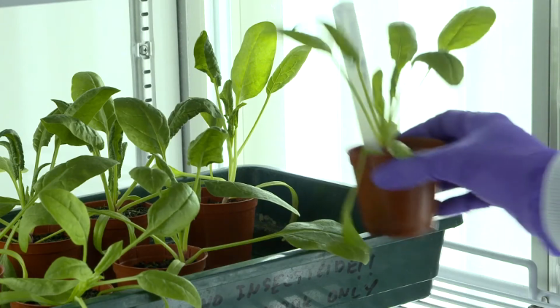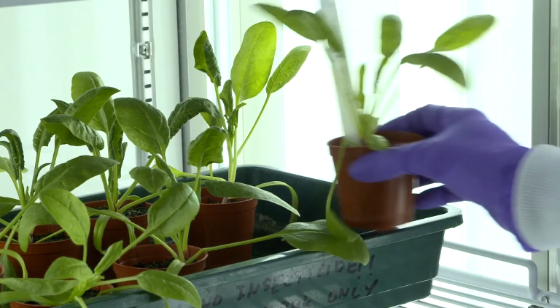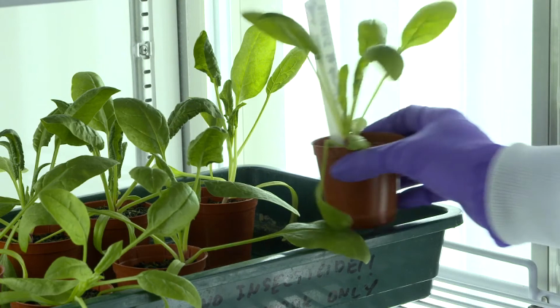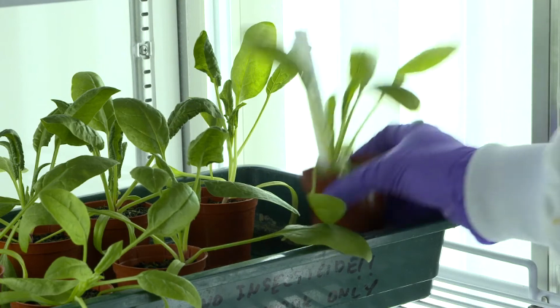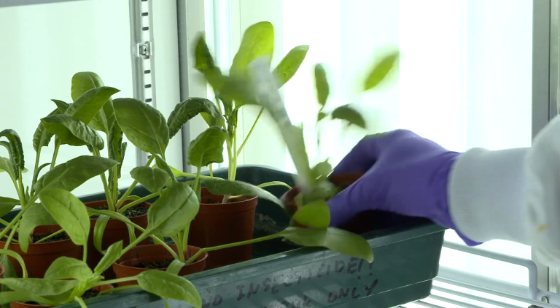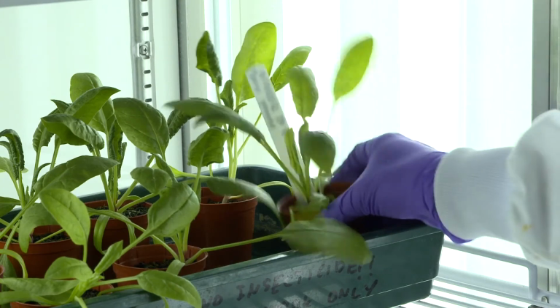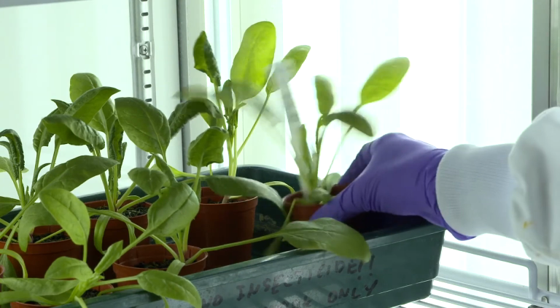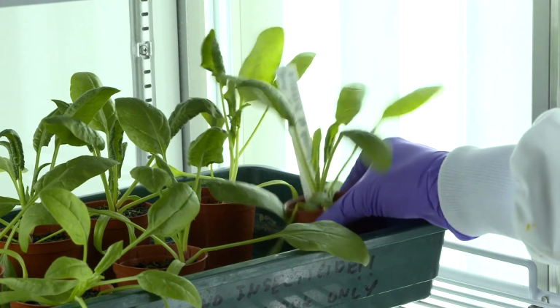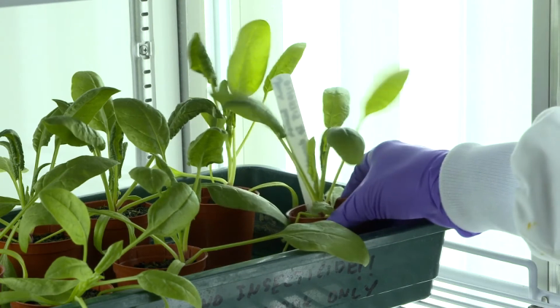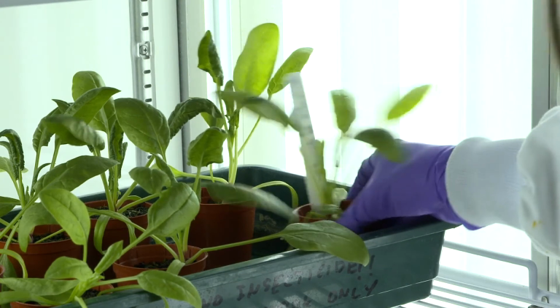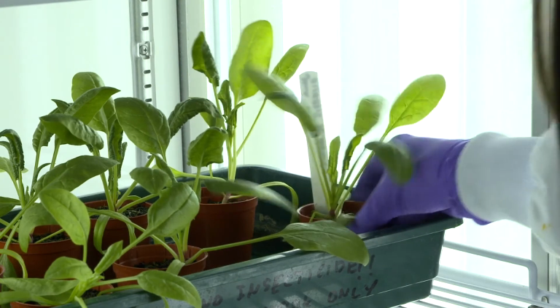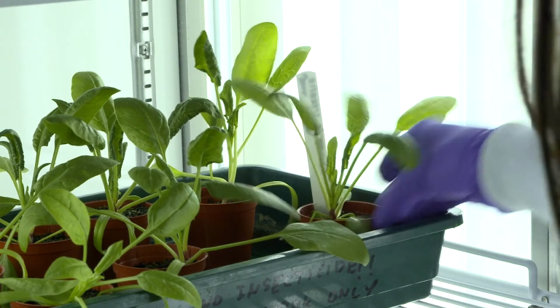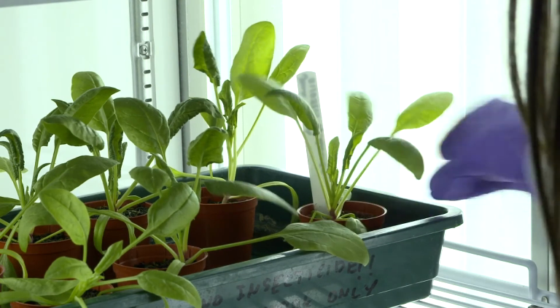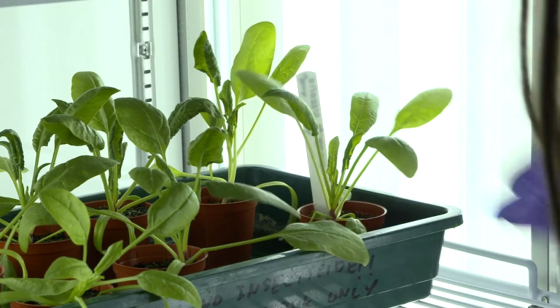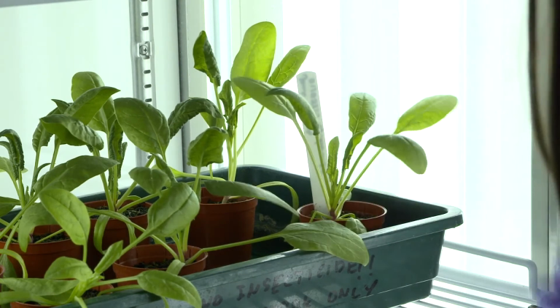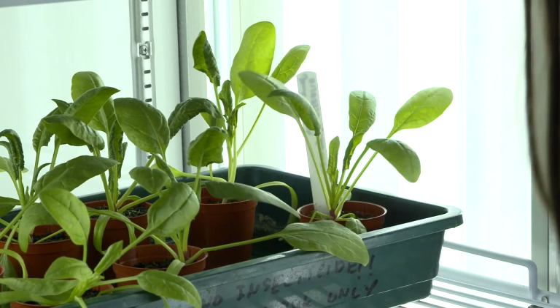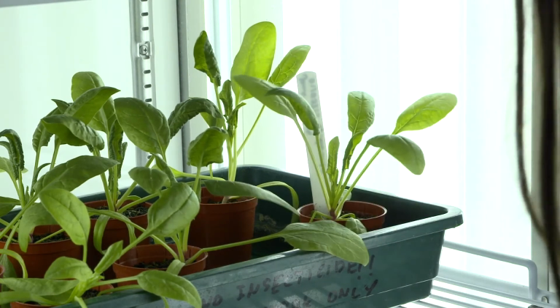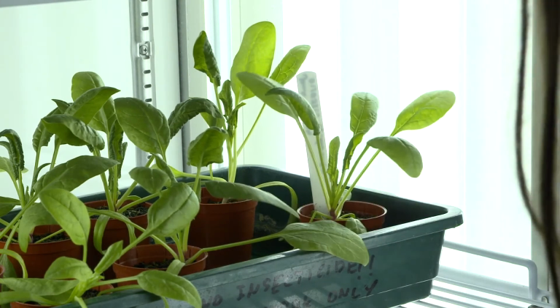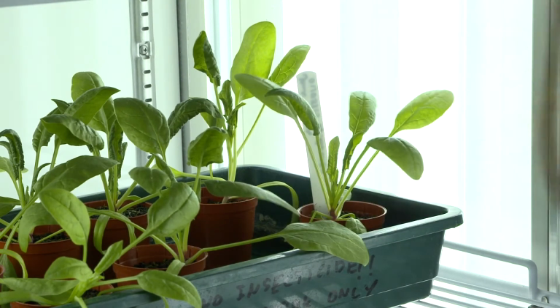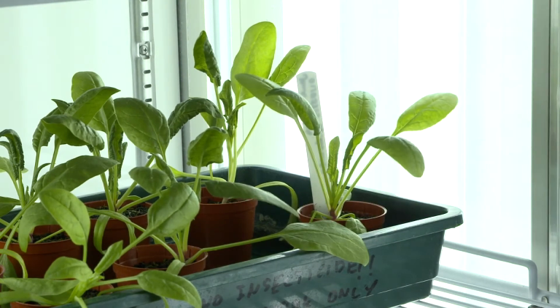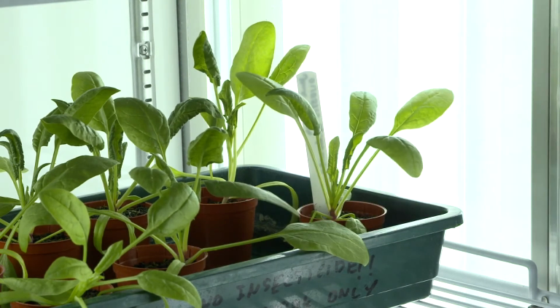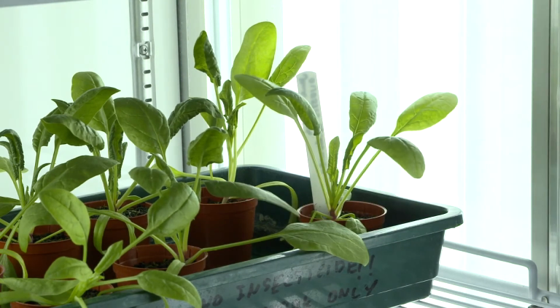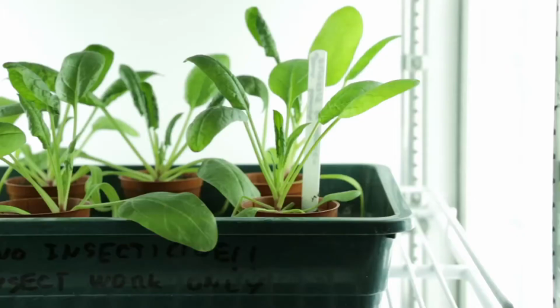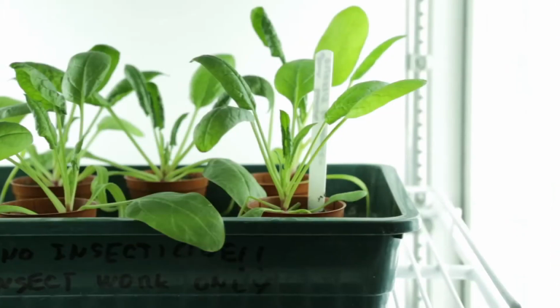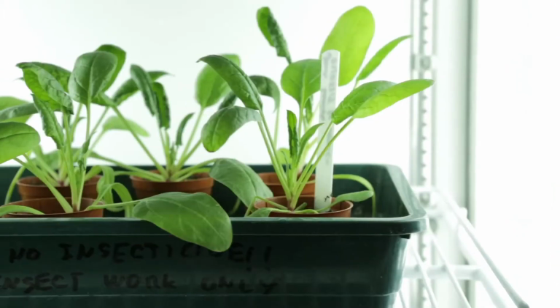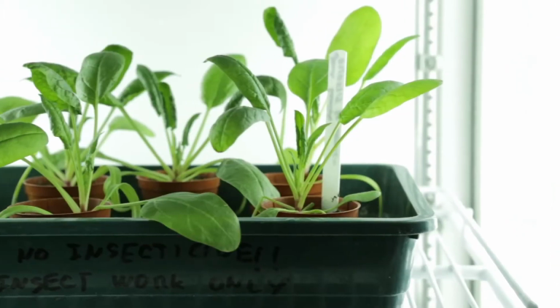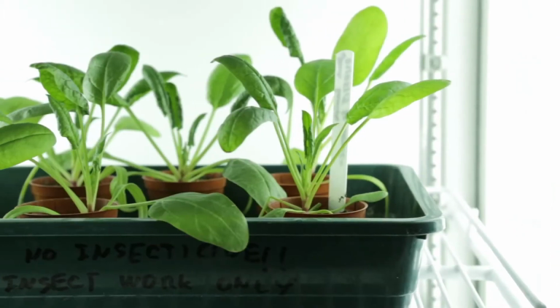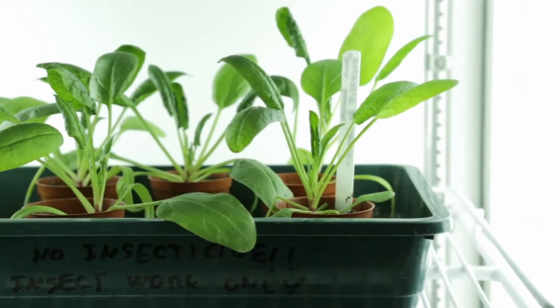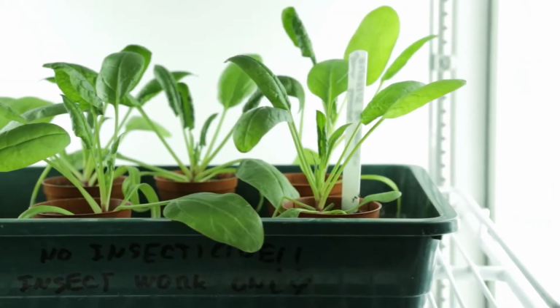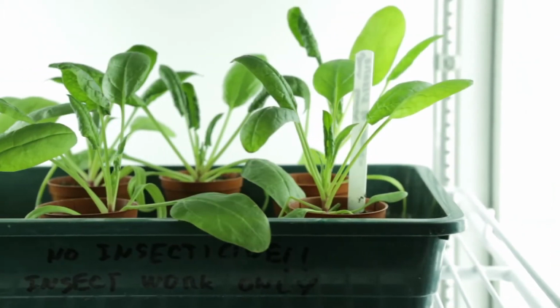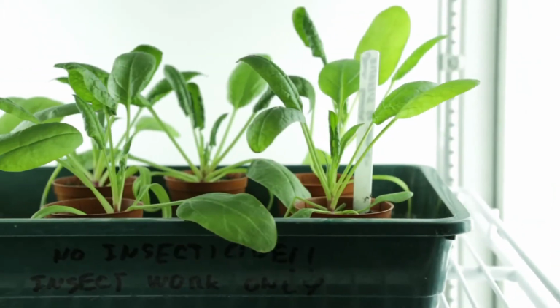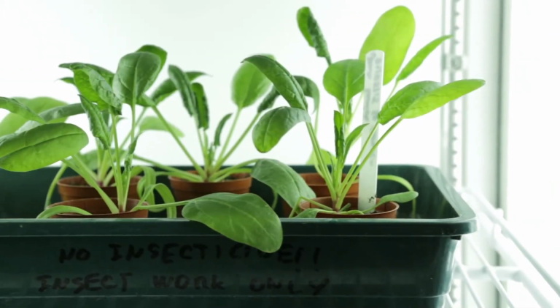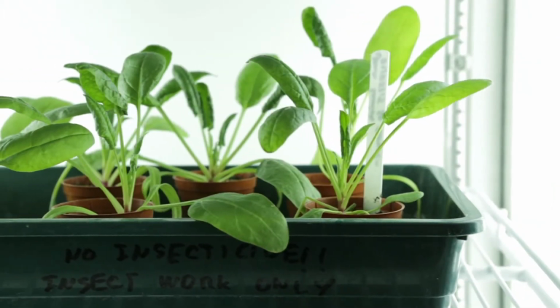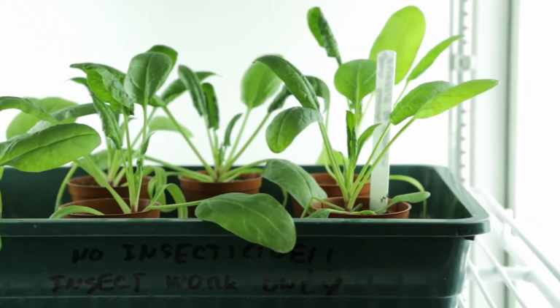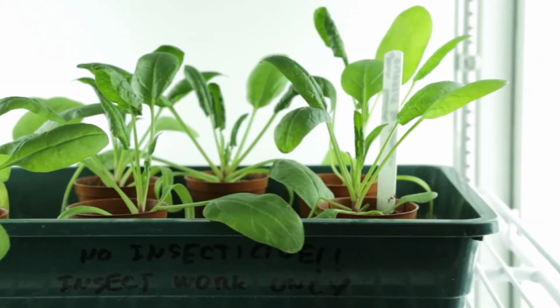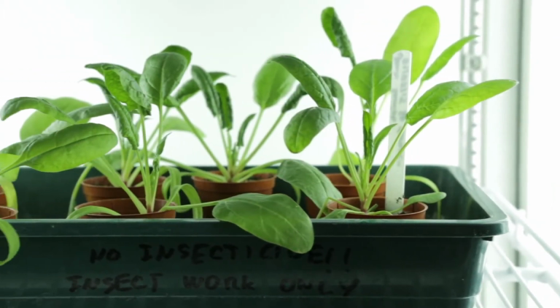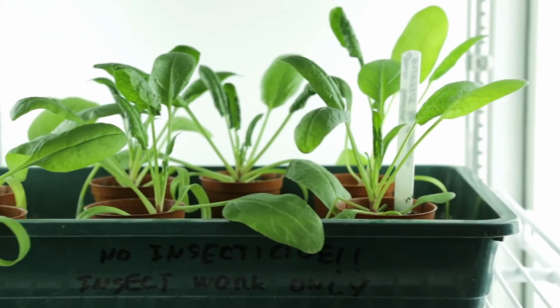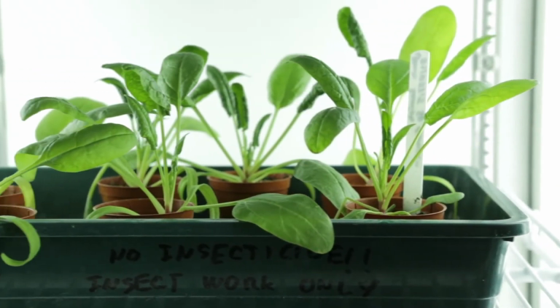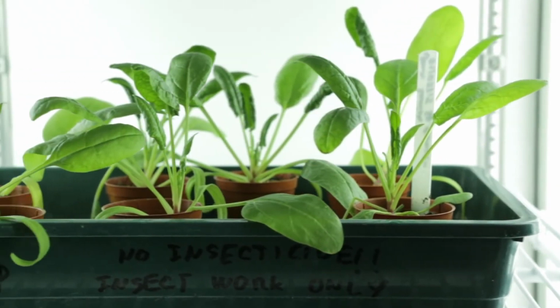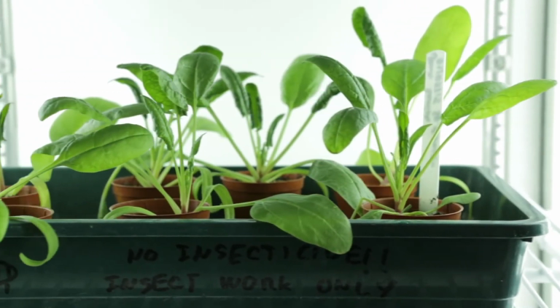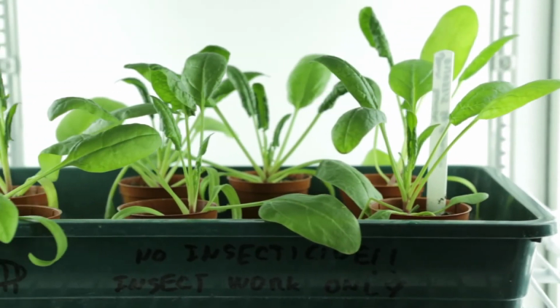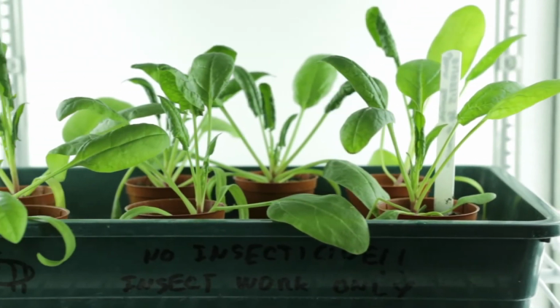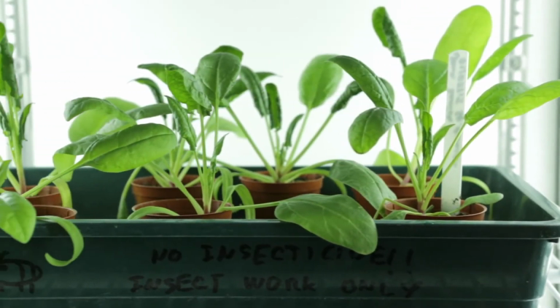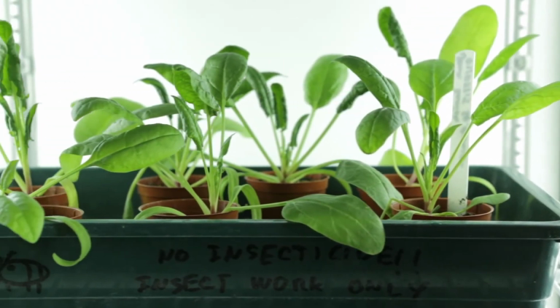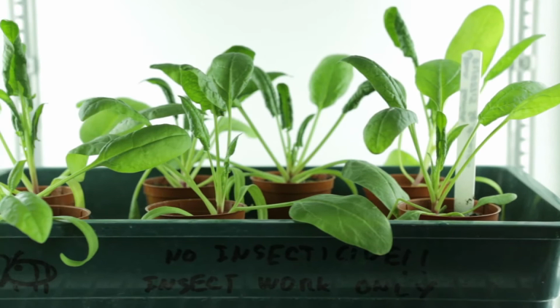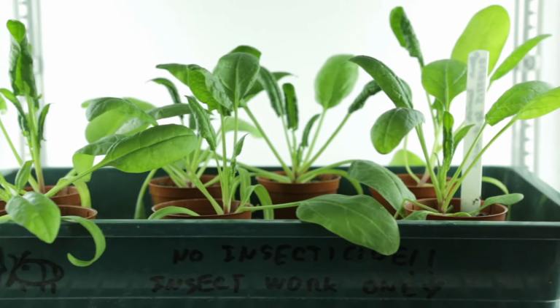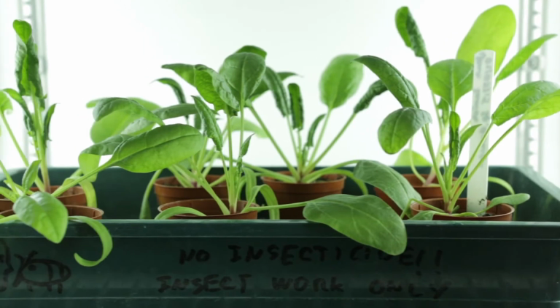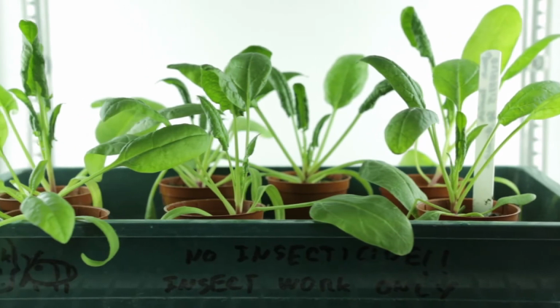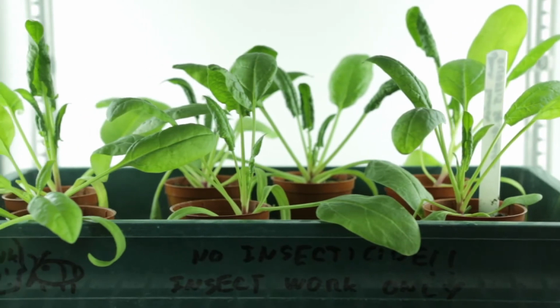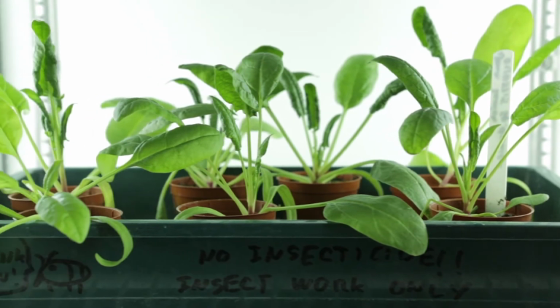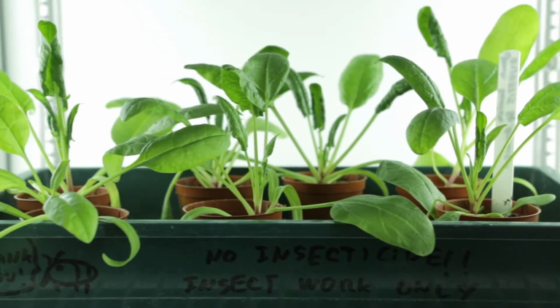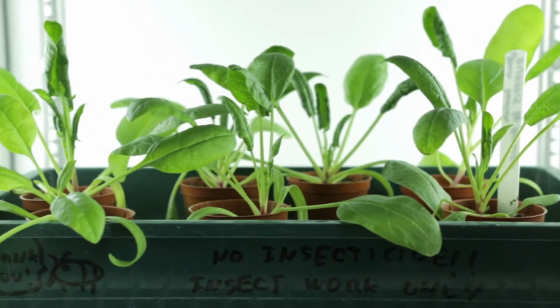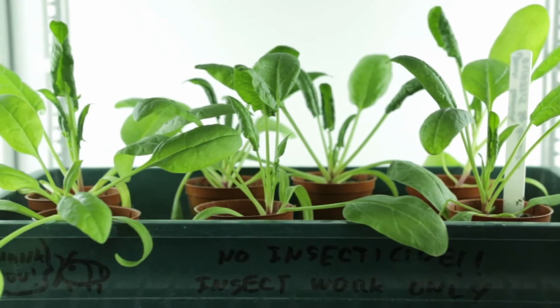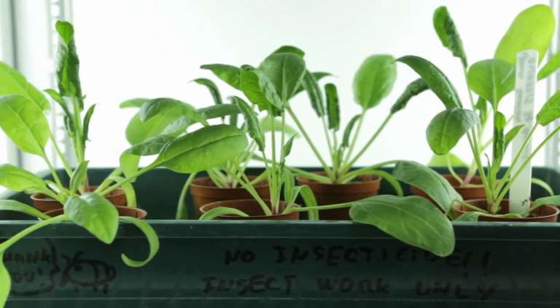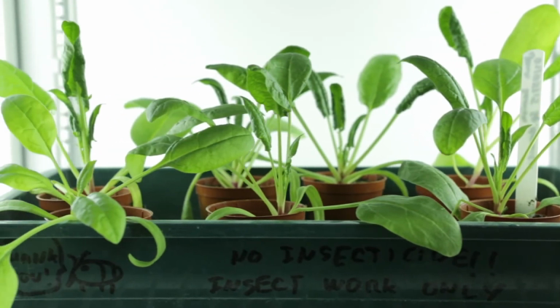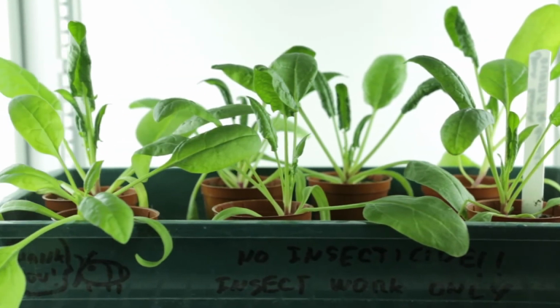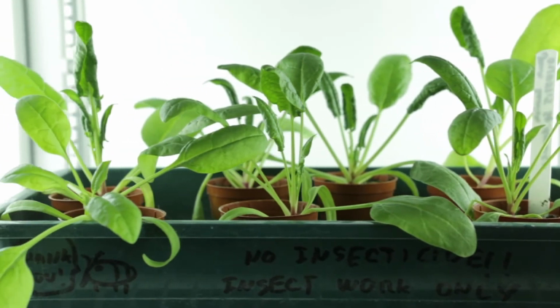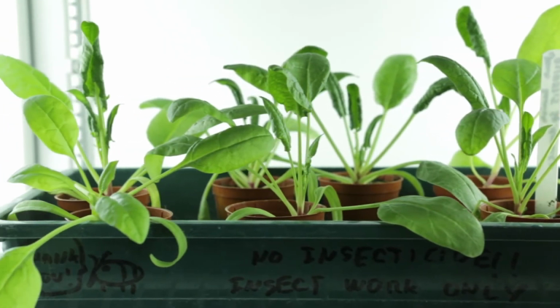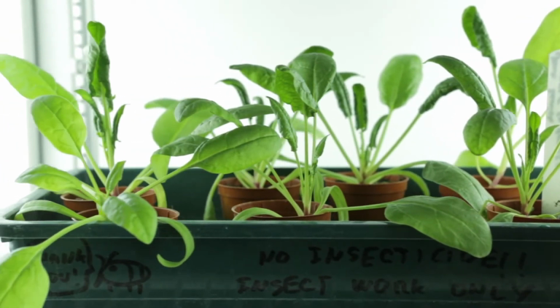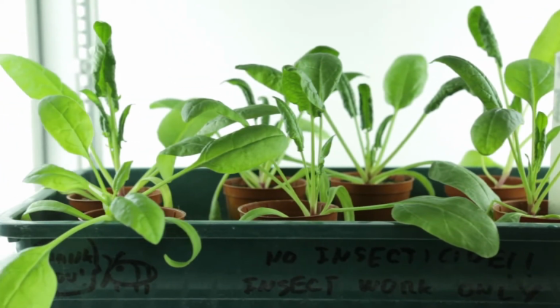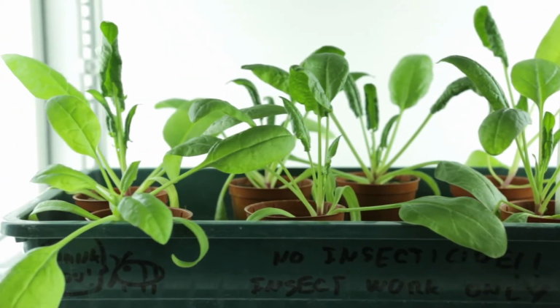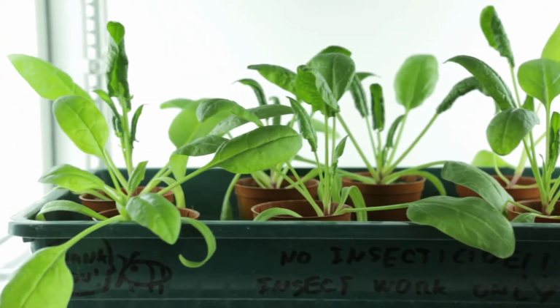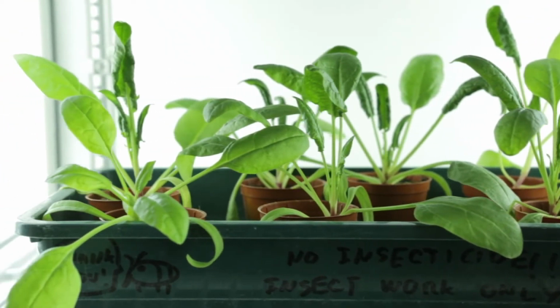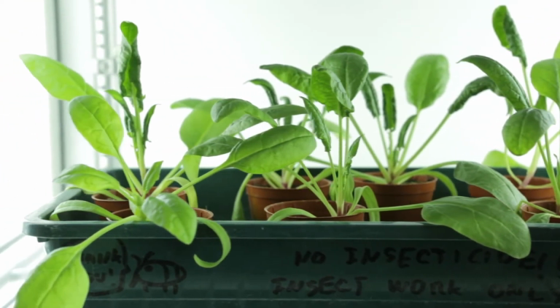It's an early detection device that can be placed into the soil, and what it does is it detects the spores of the pathogens before they can infect the crop.